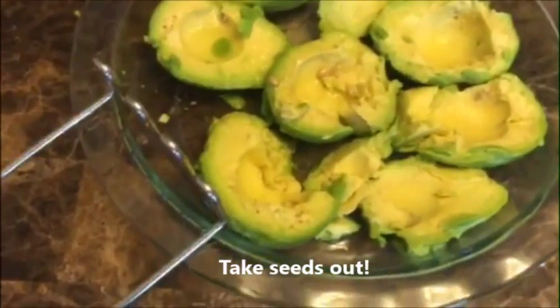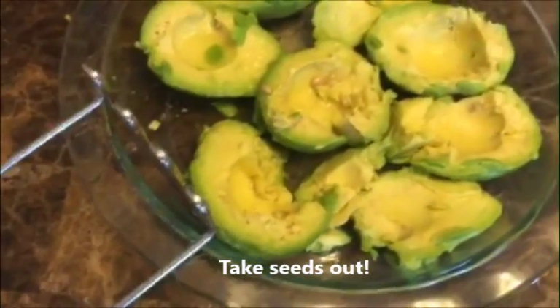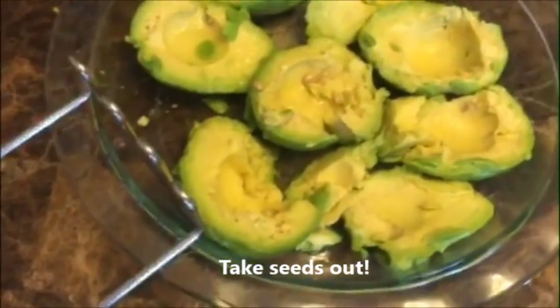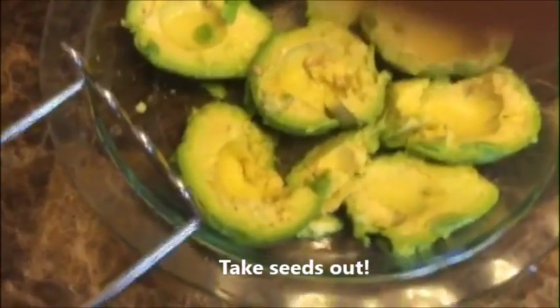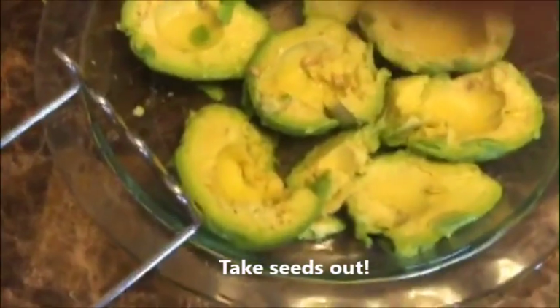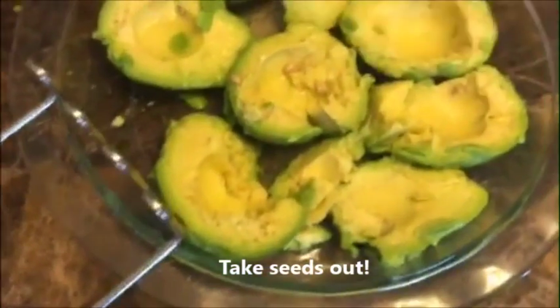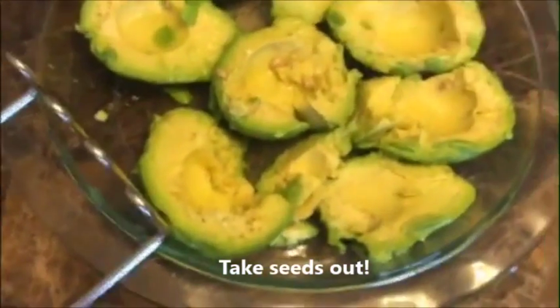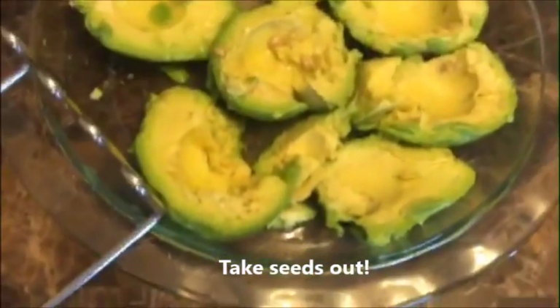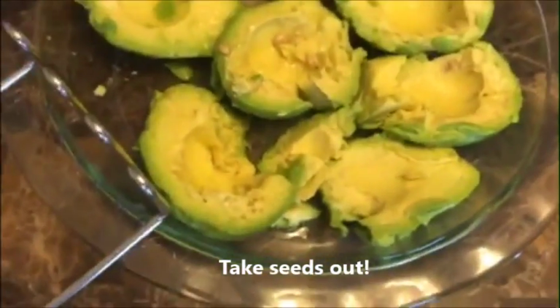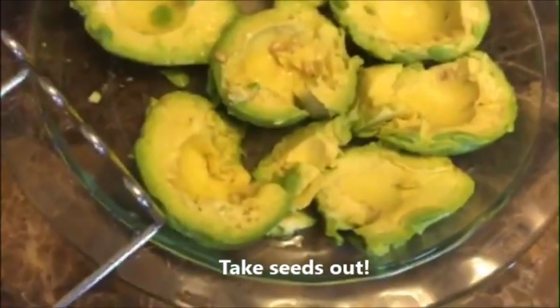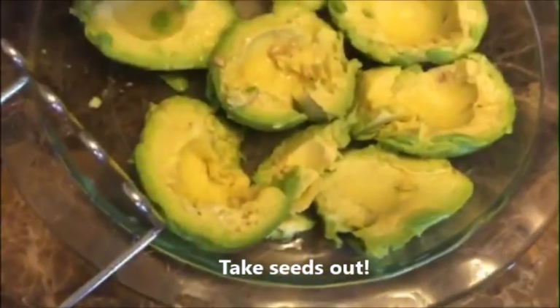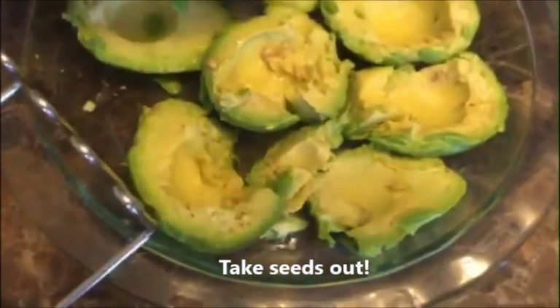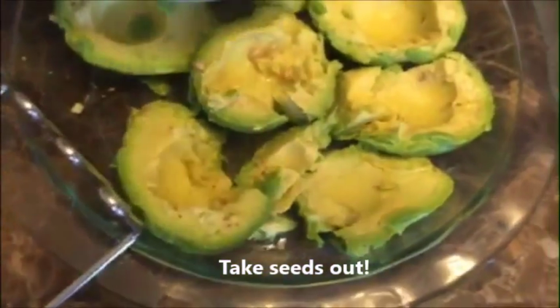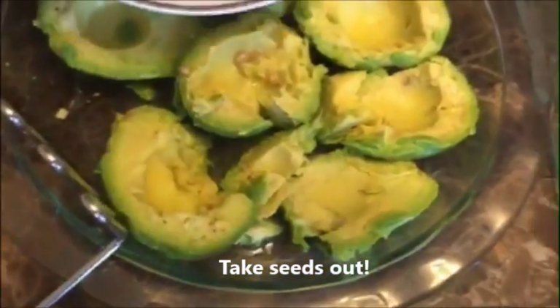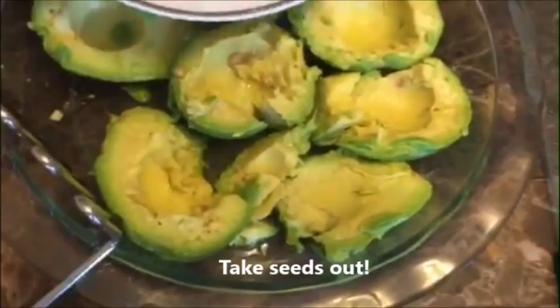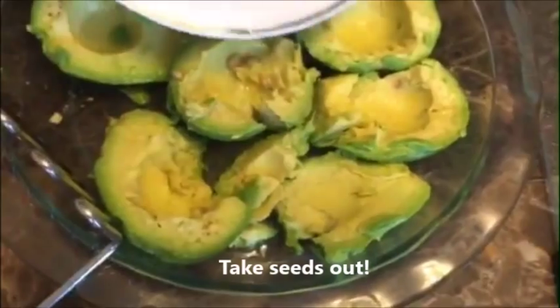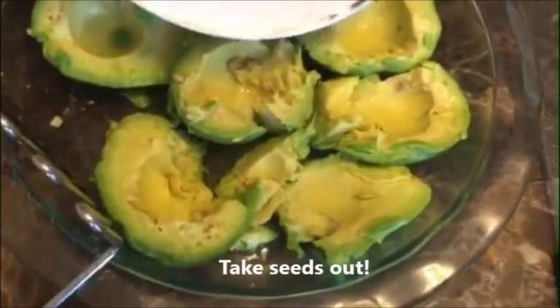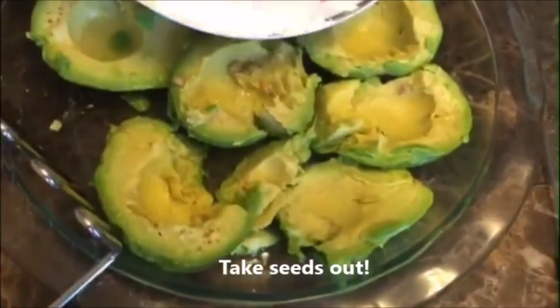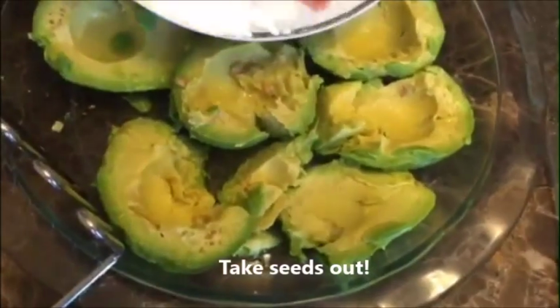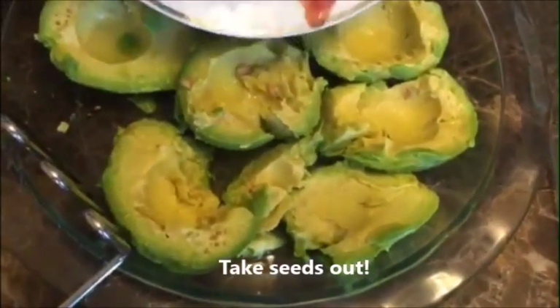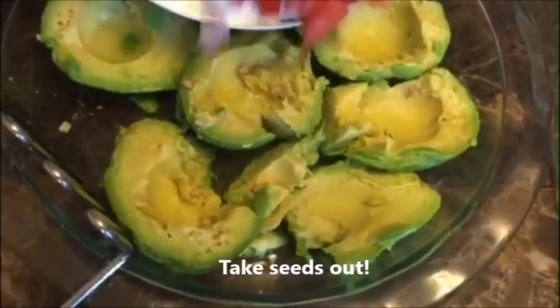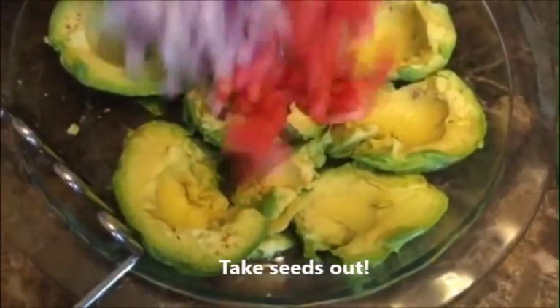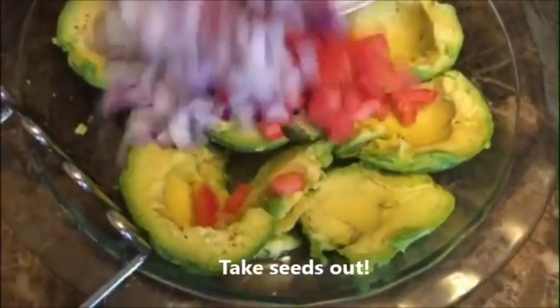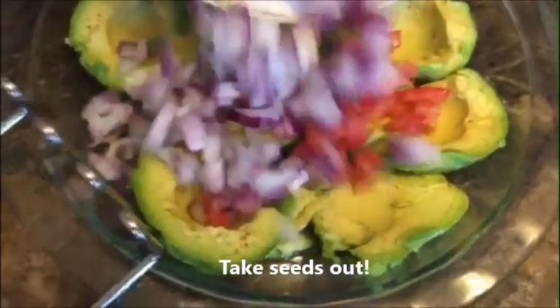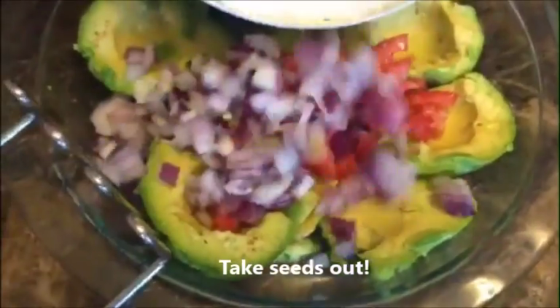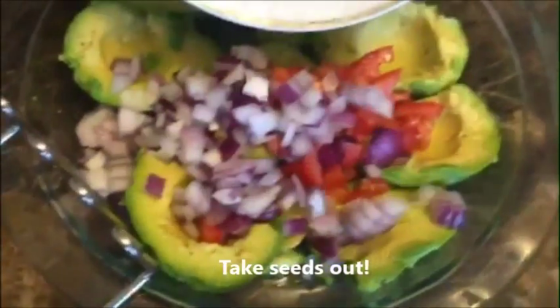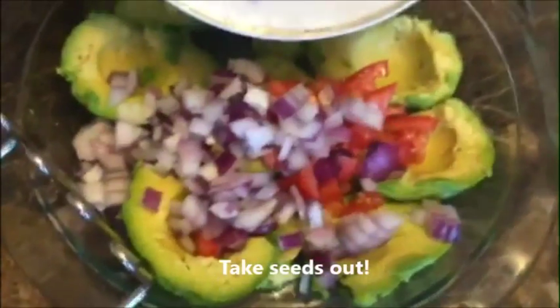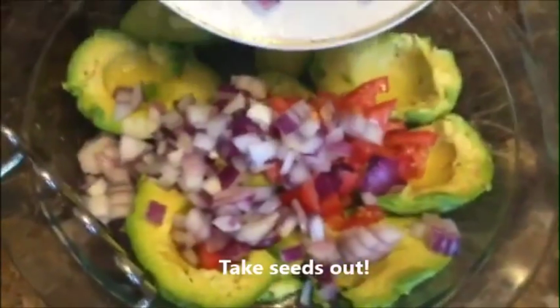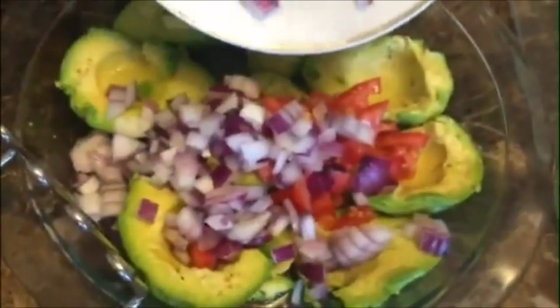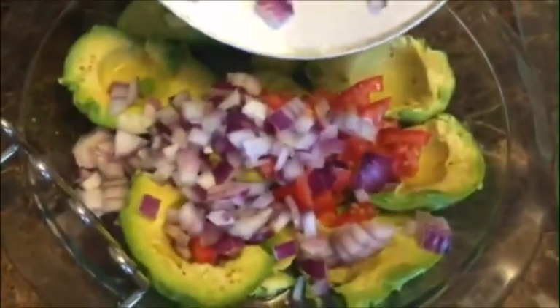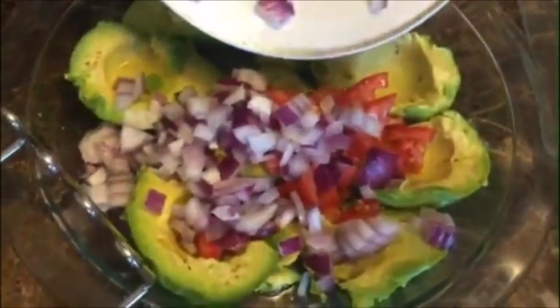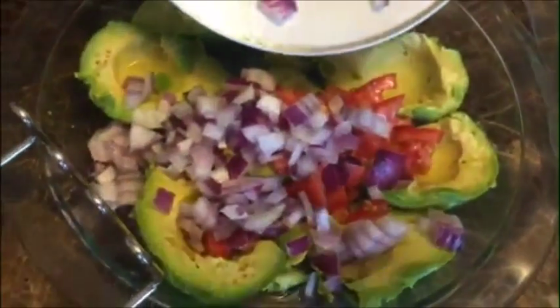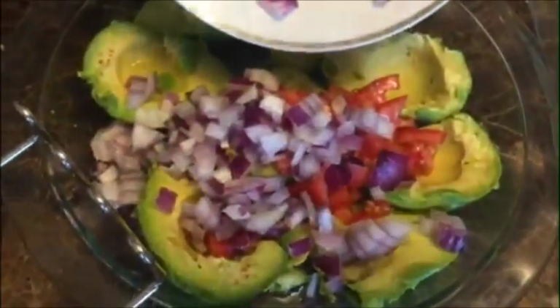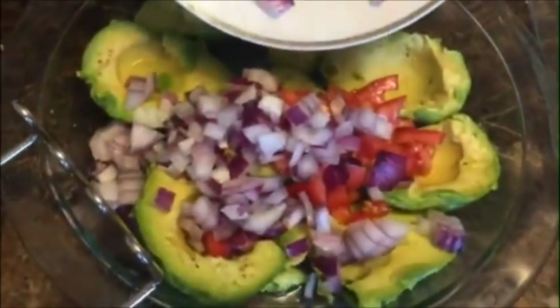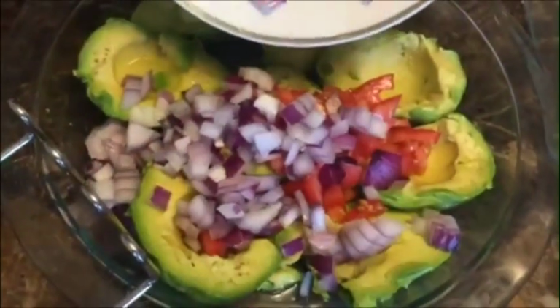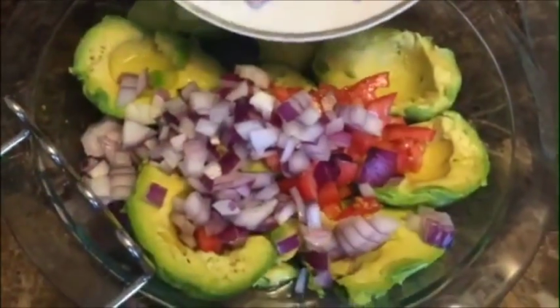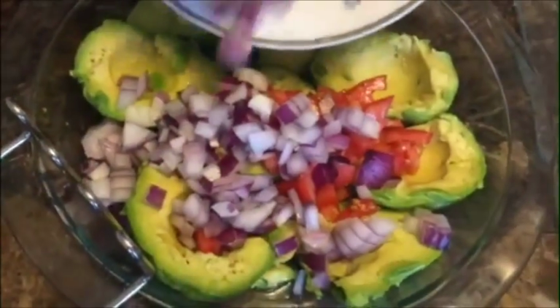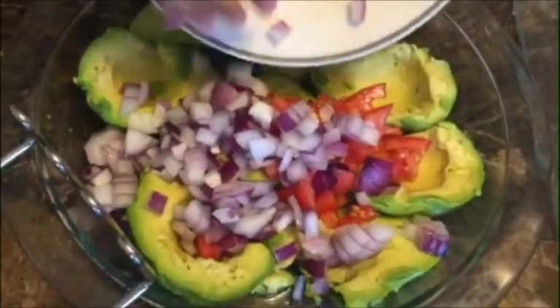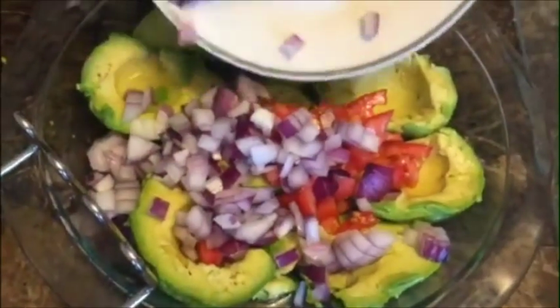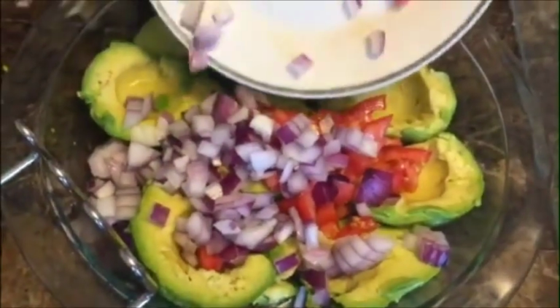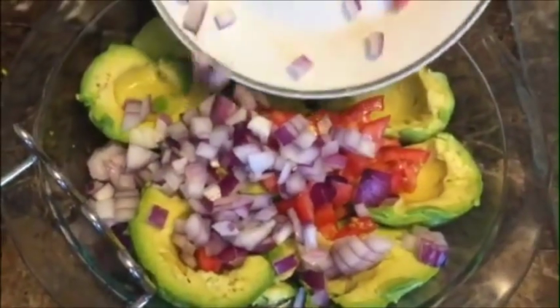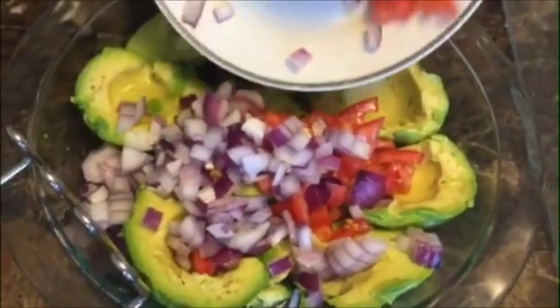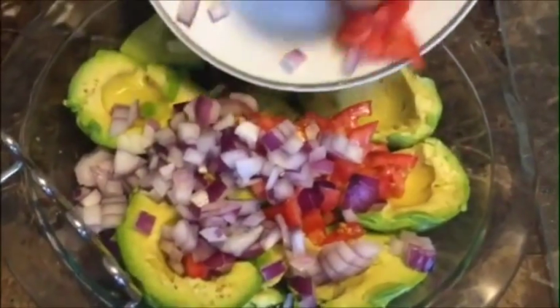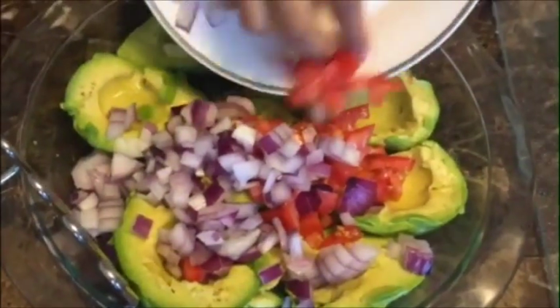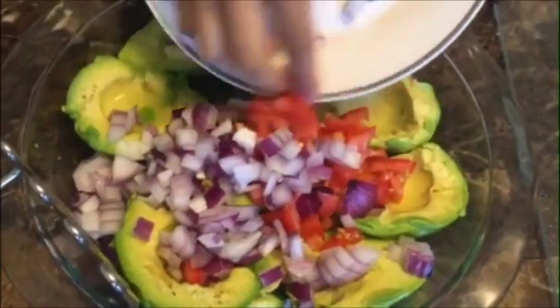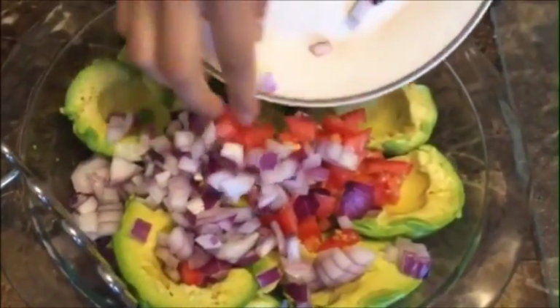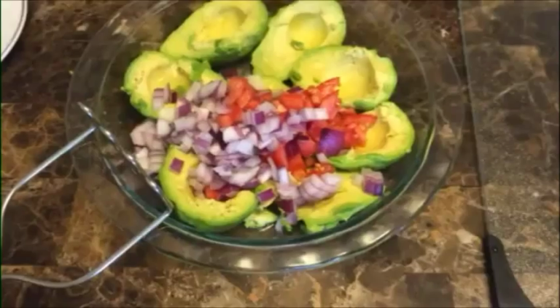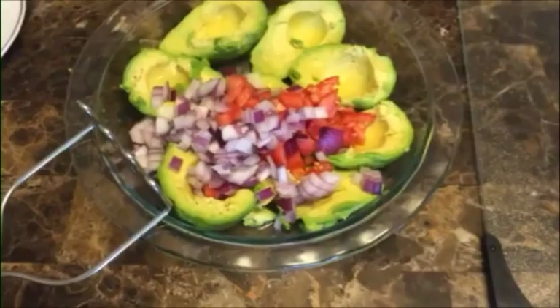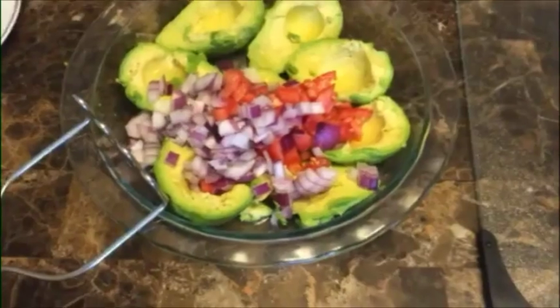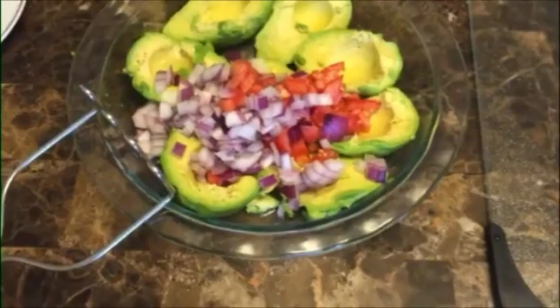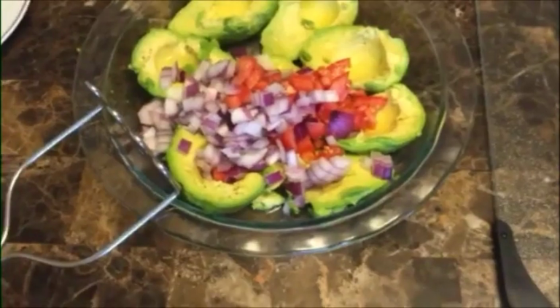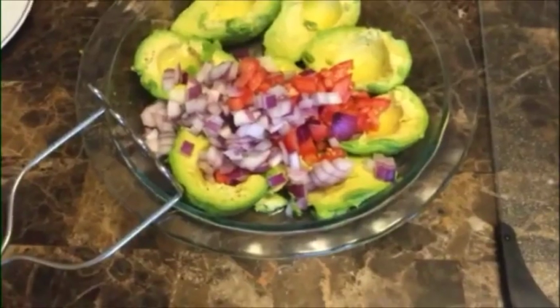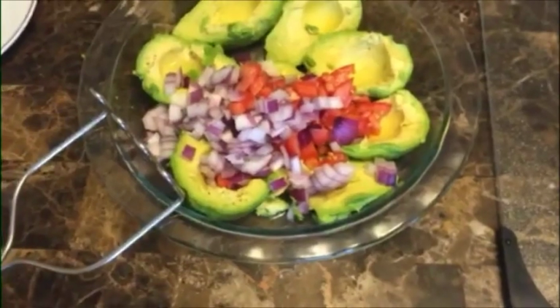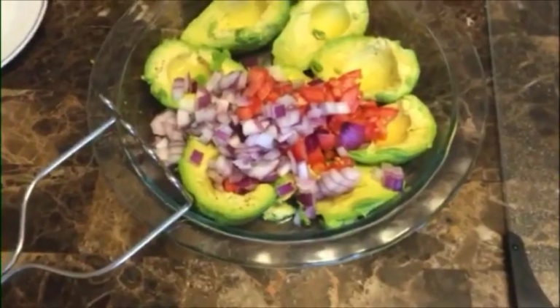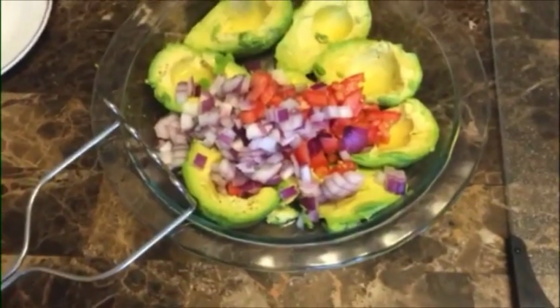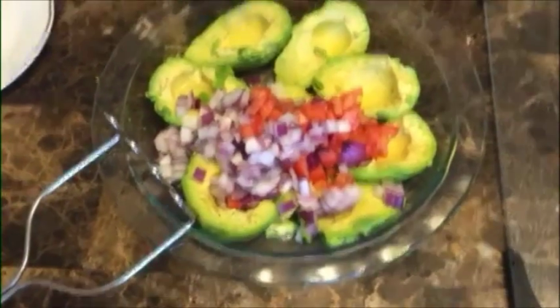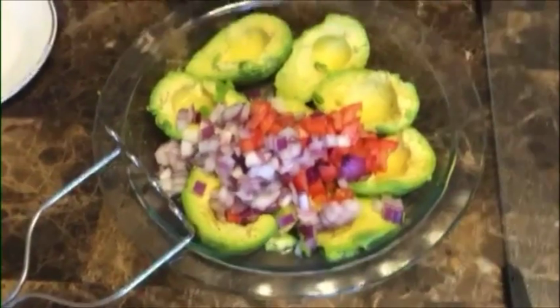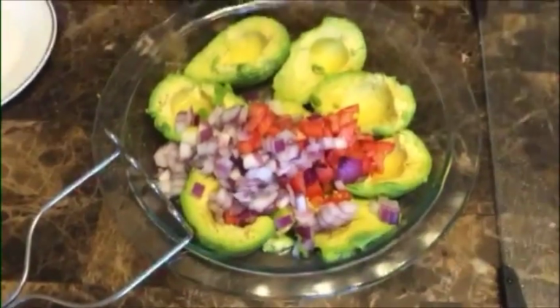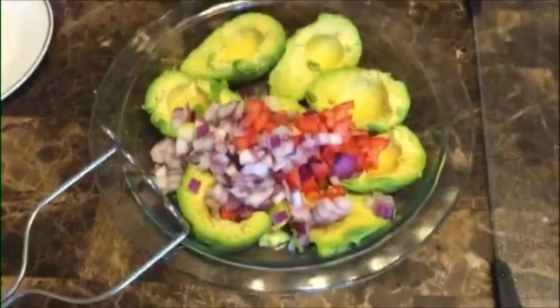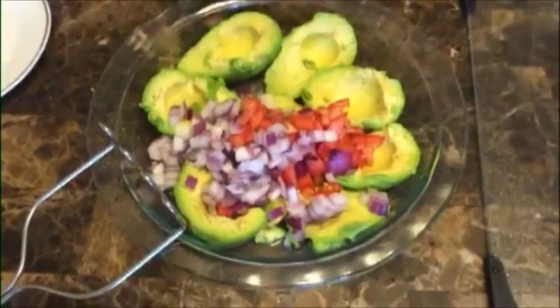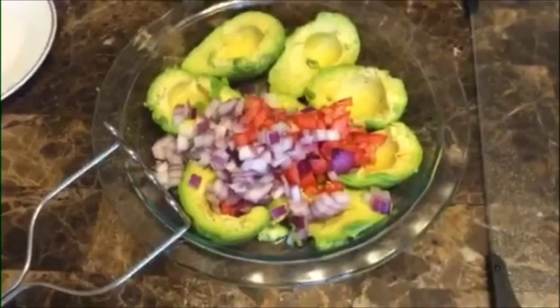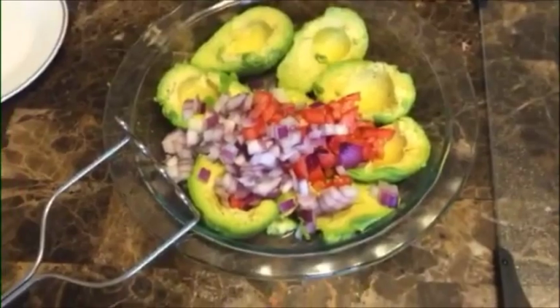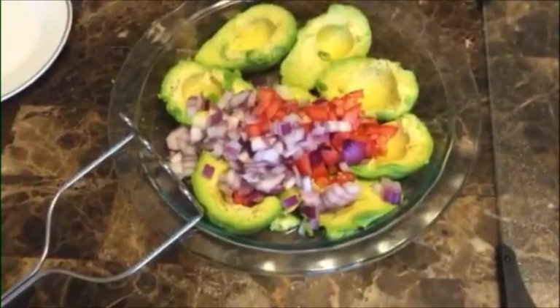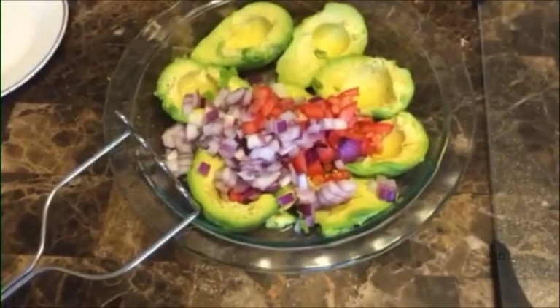Then you're just going to want to add in your red onion, and also add in your tomatoes.